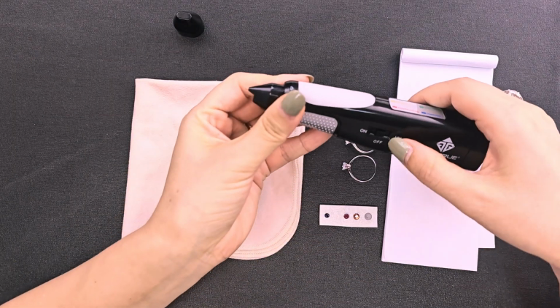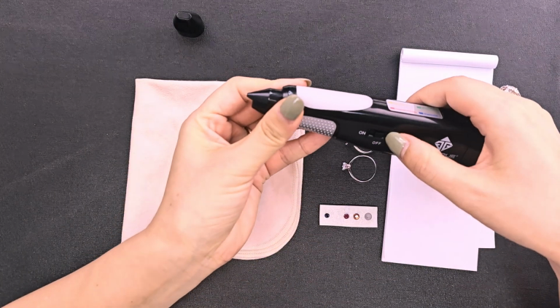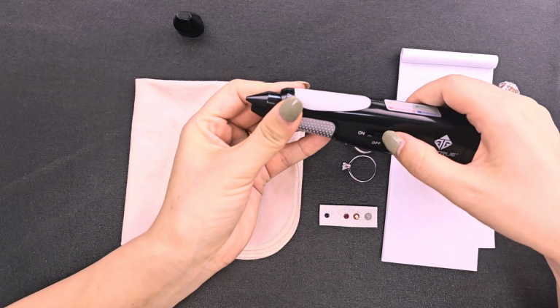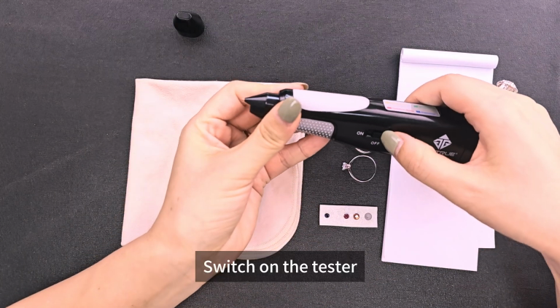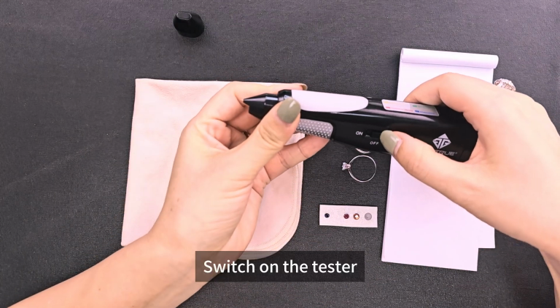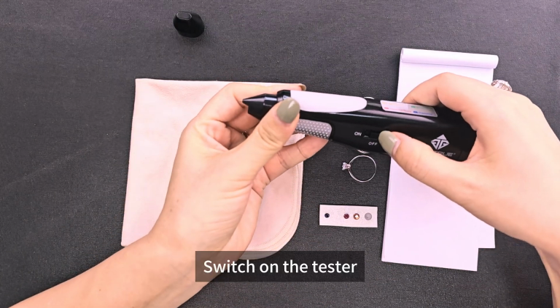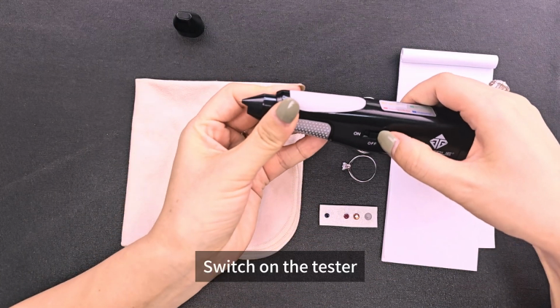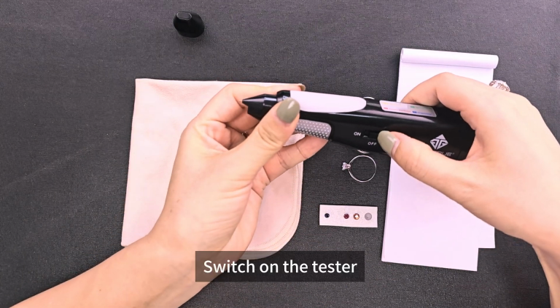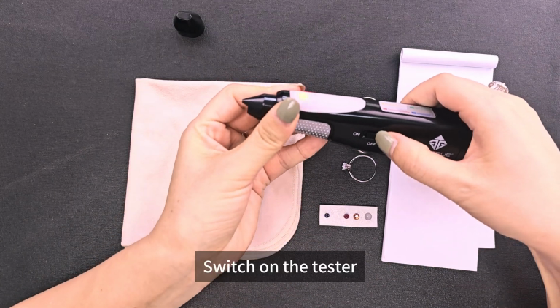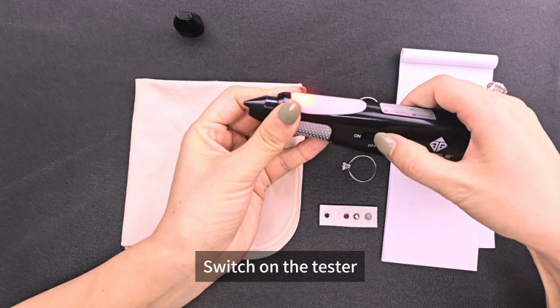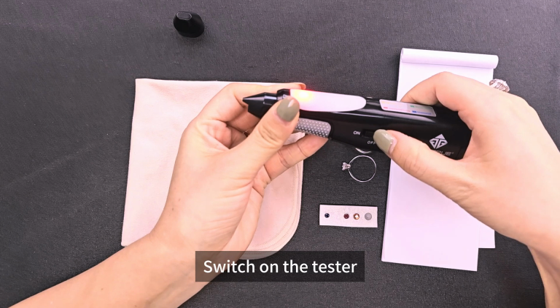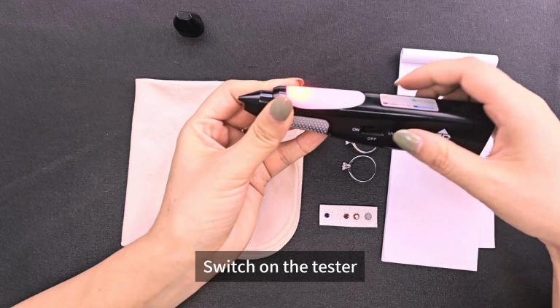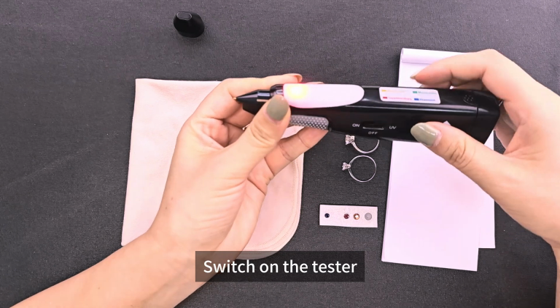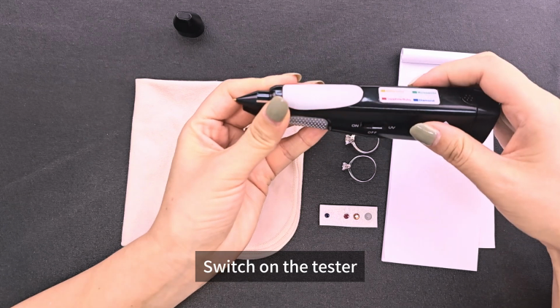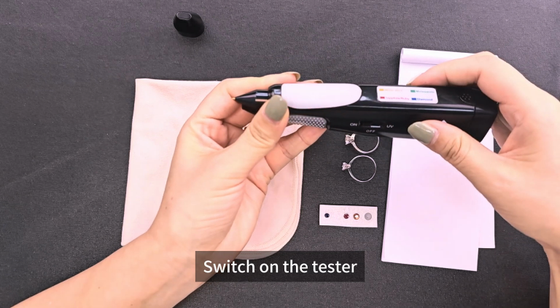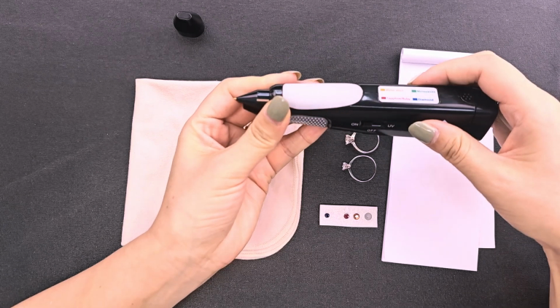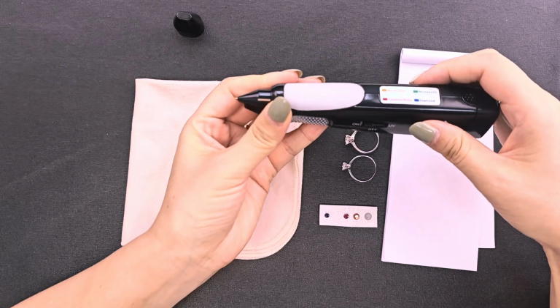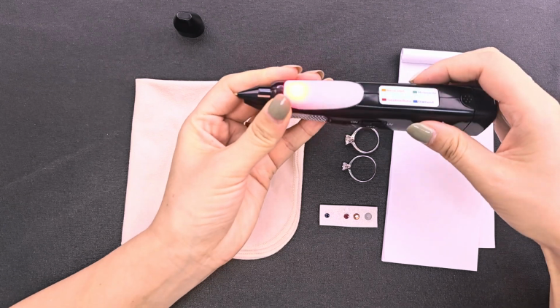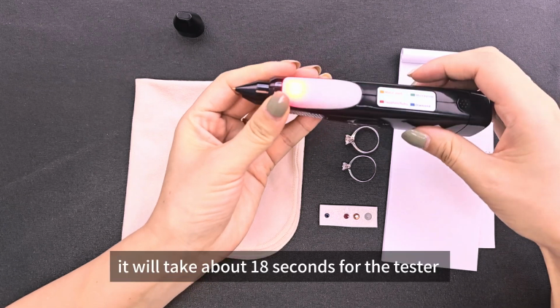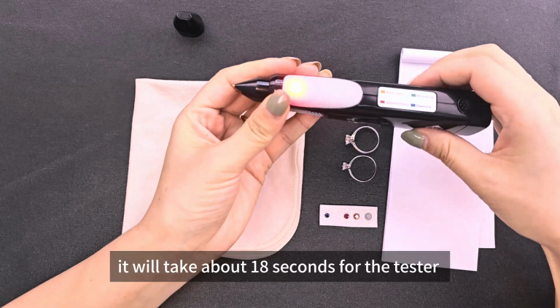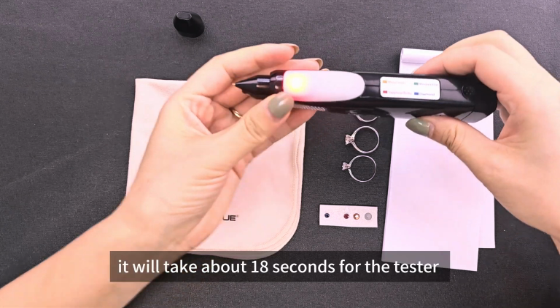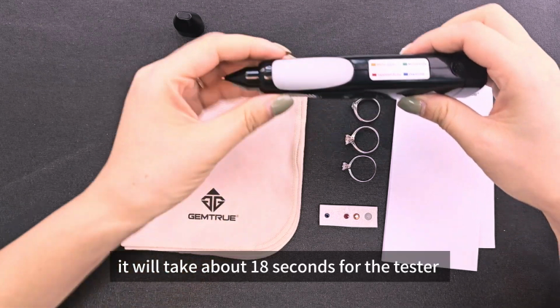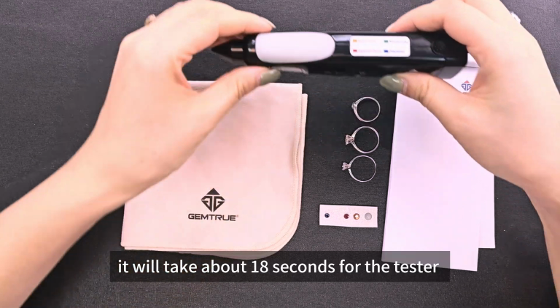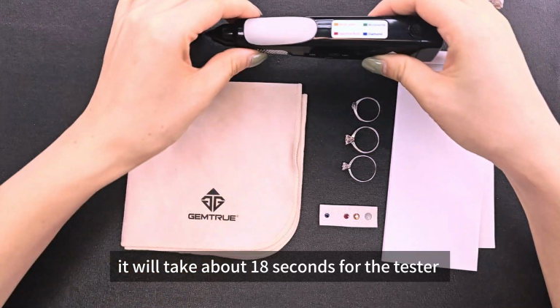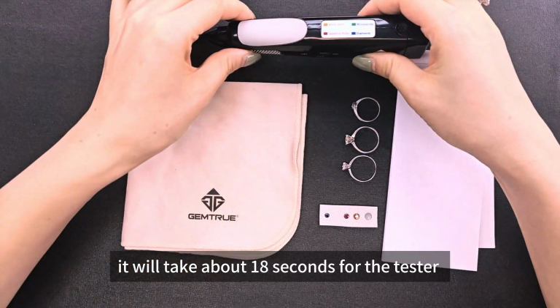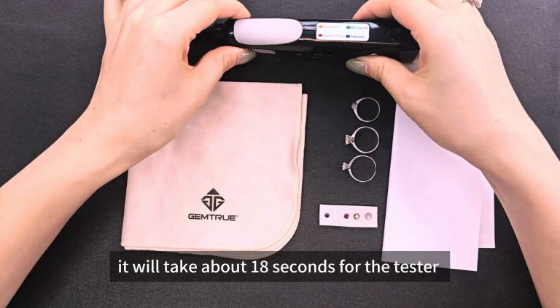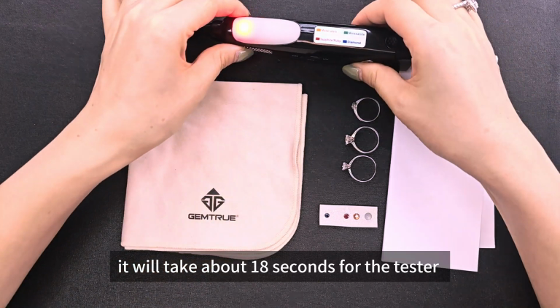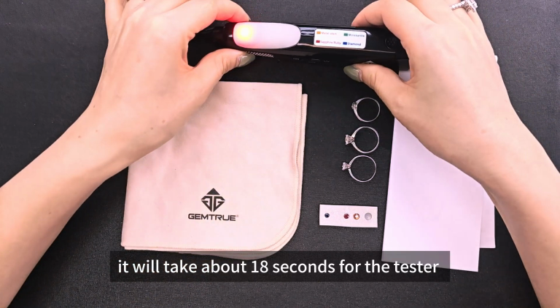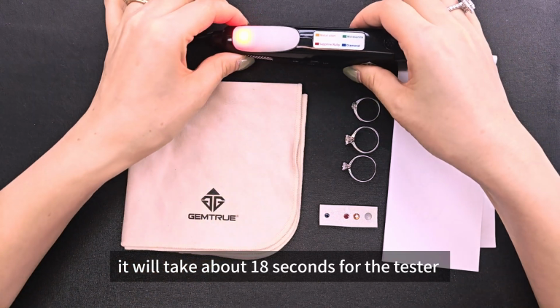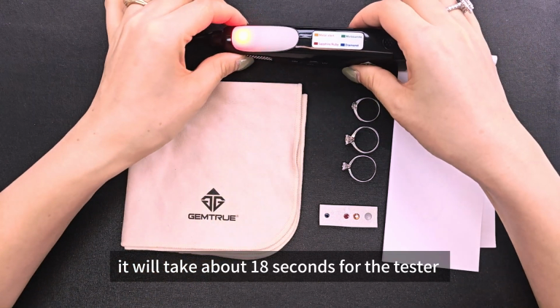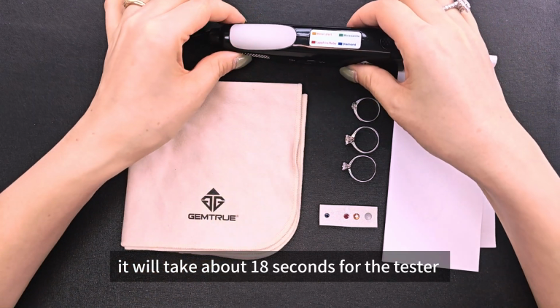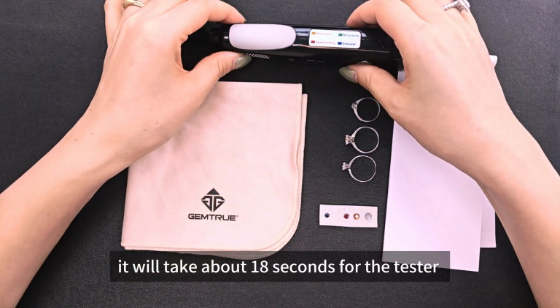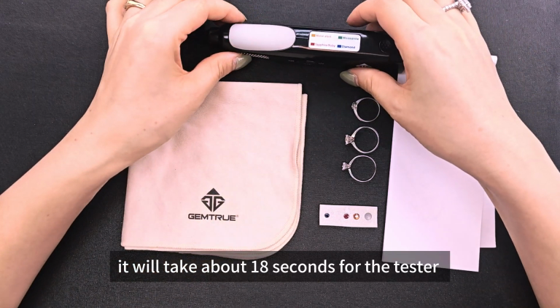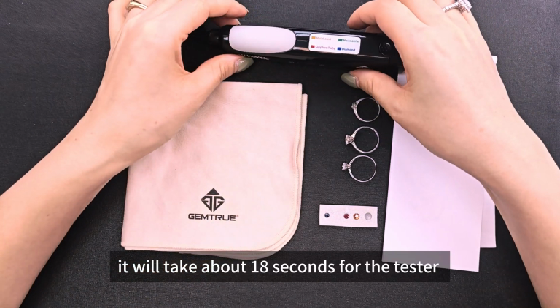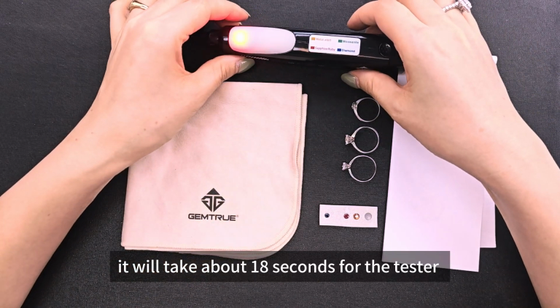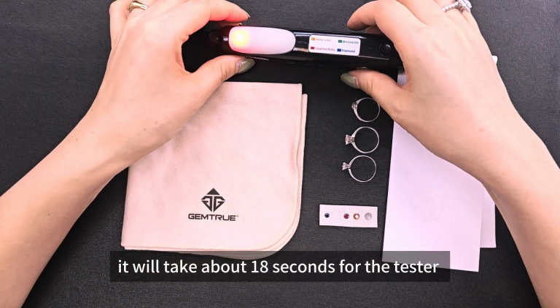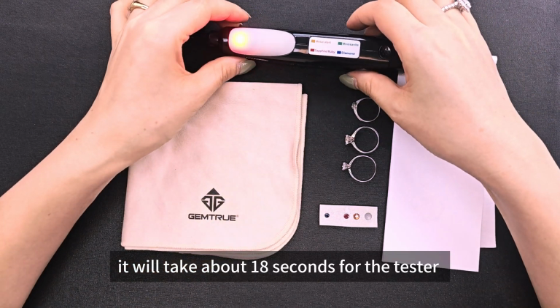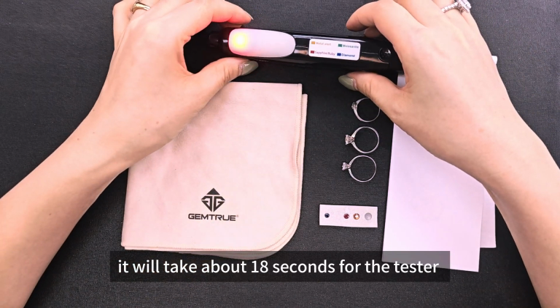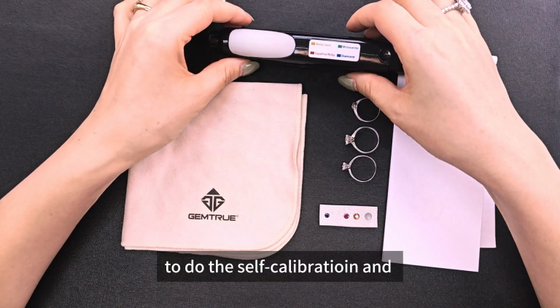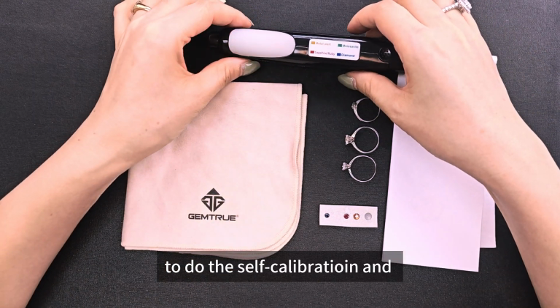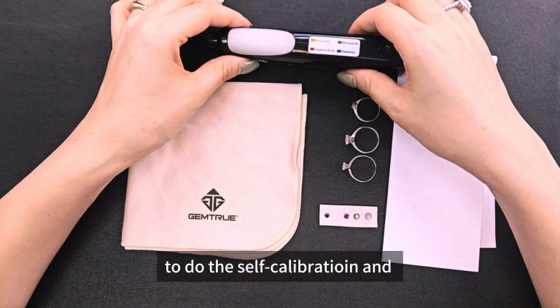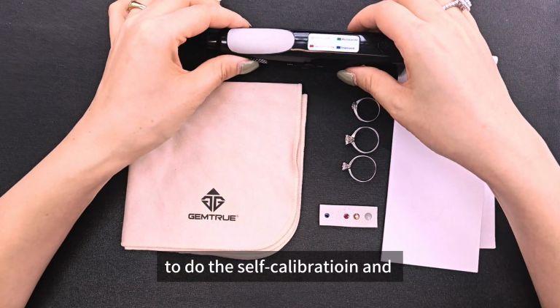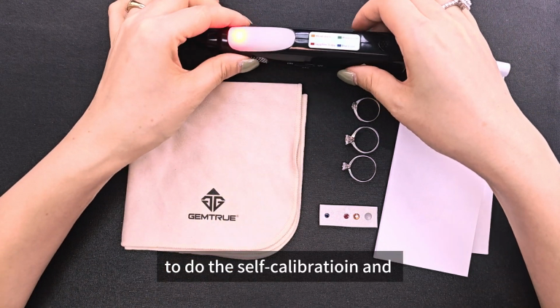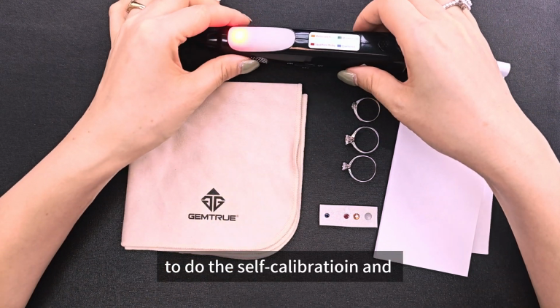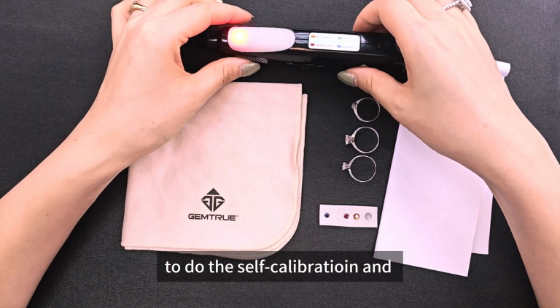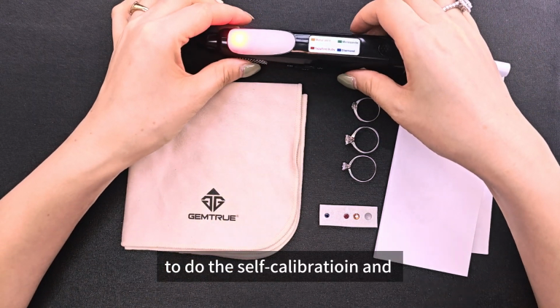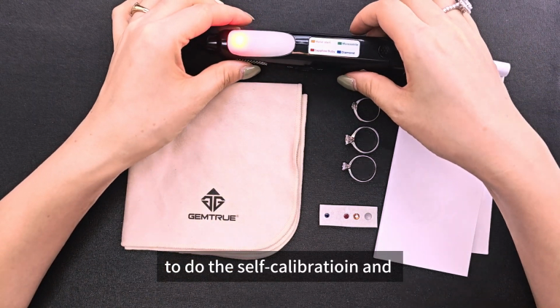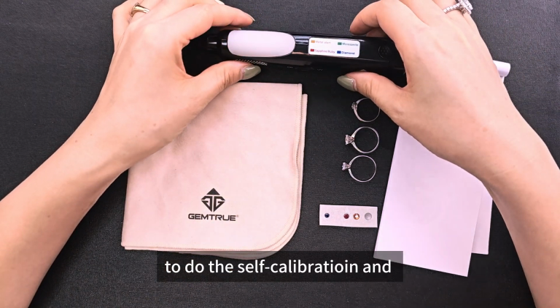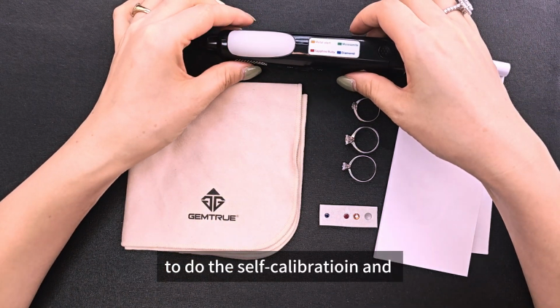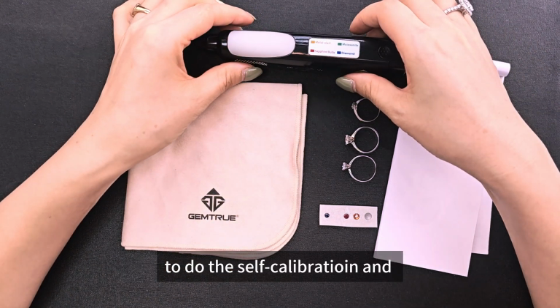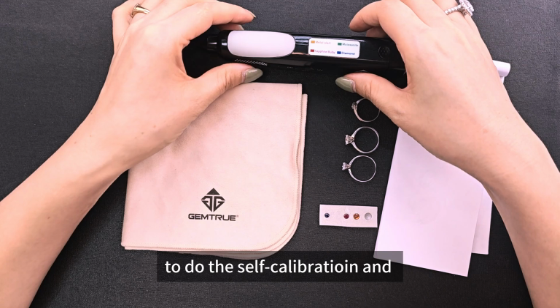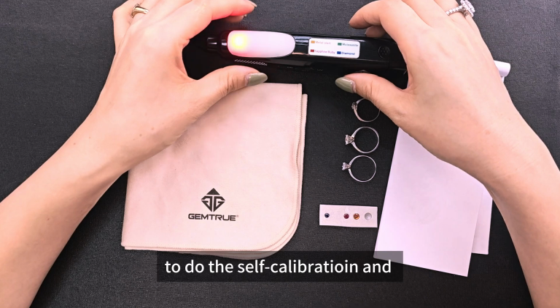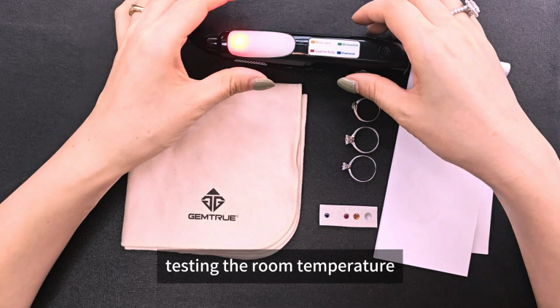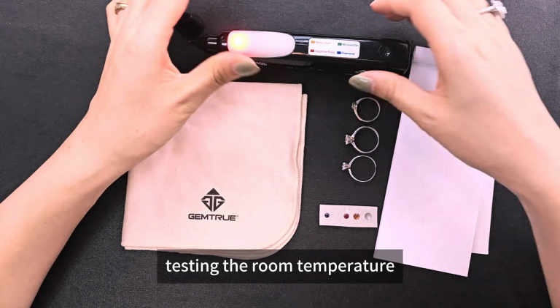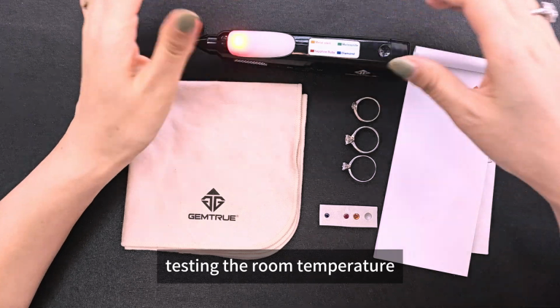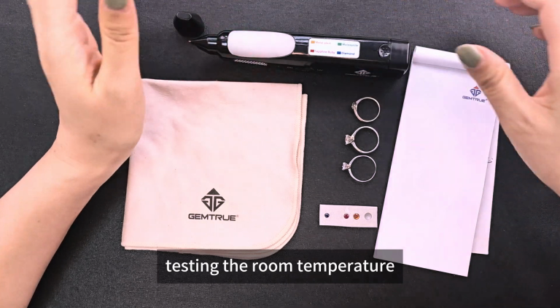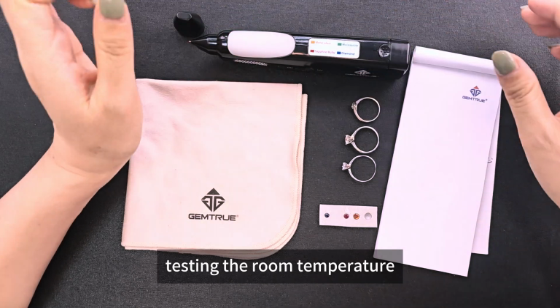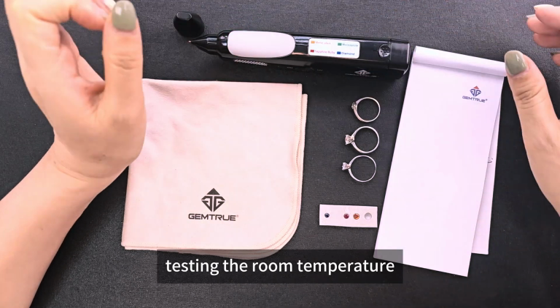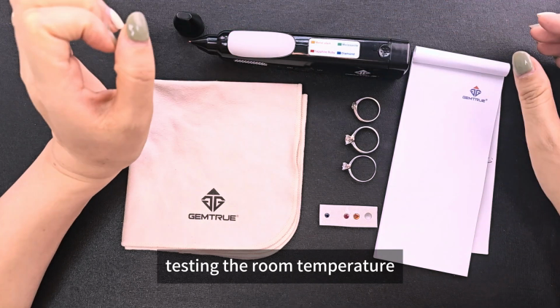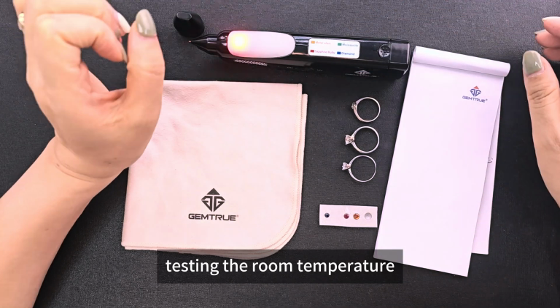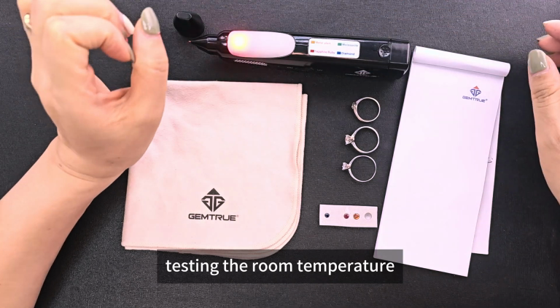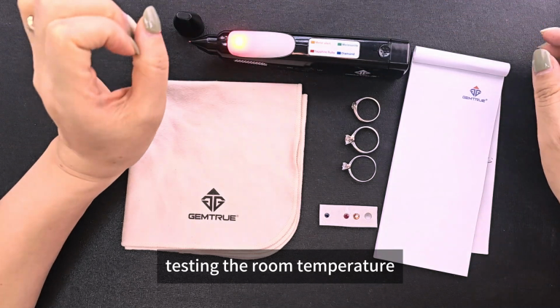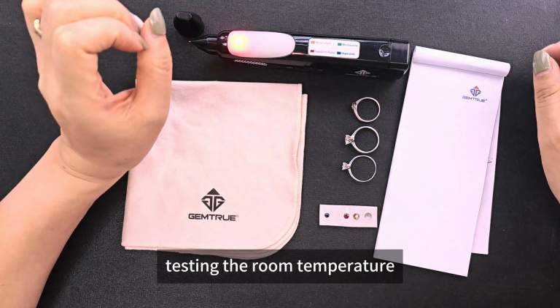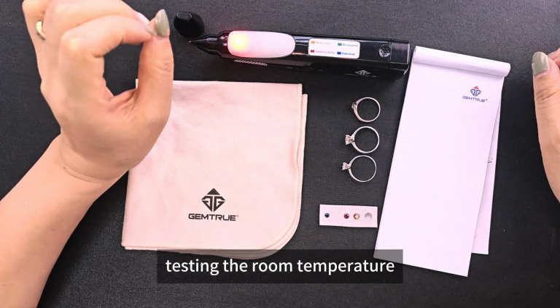Switch on the tester. It will take about 18 seconds for the tester to do the self-calibration and read the testing room temperature.